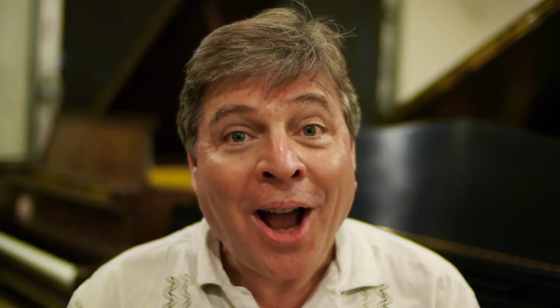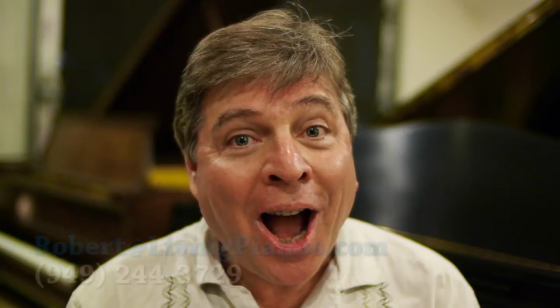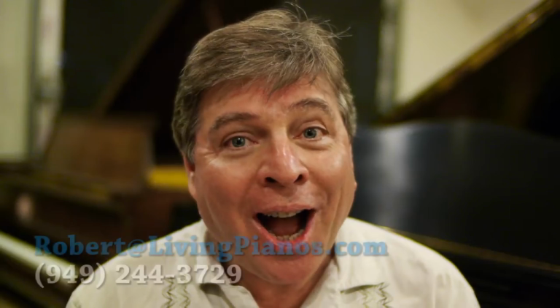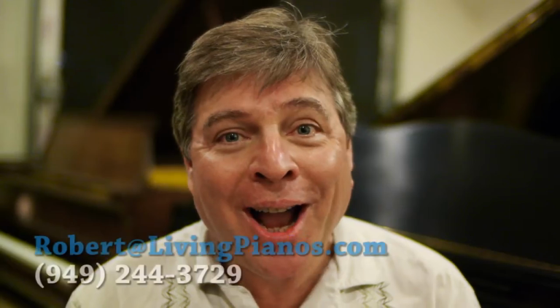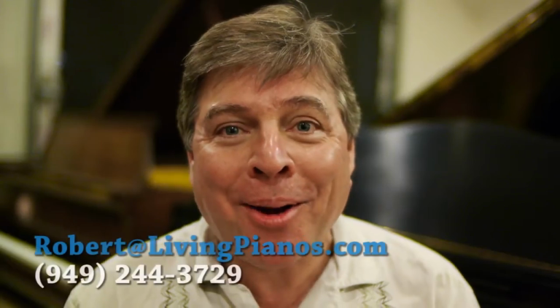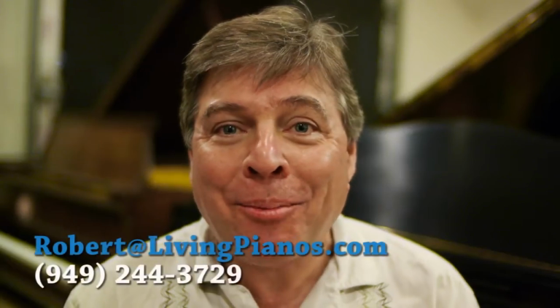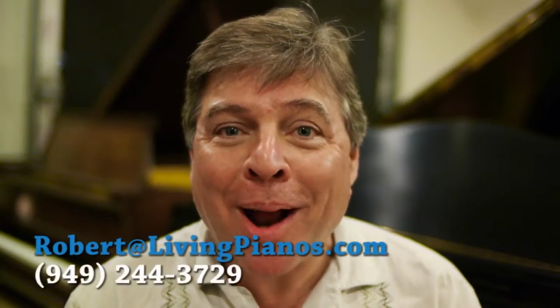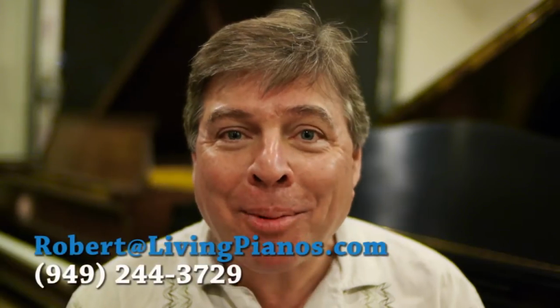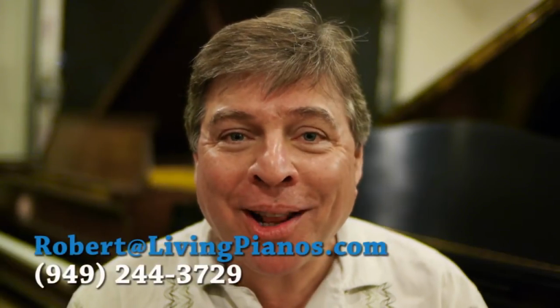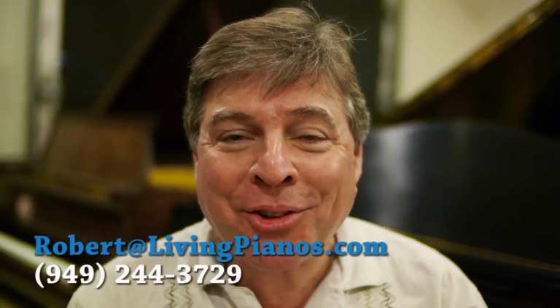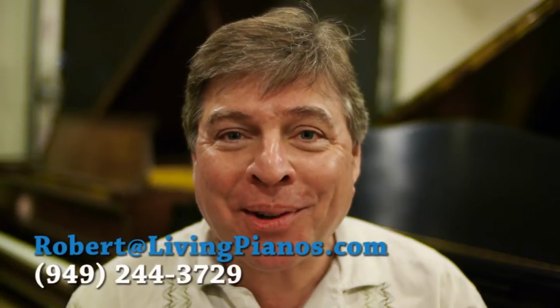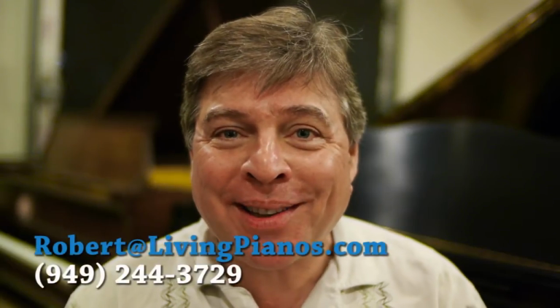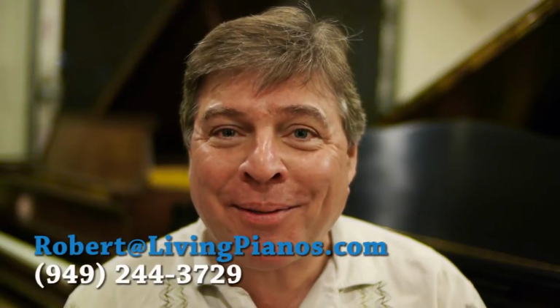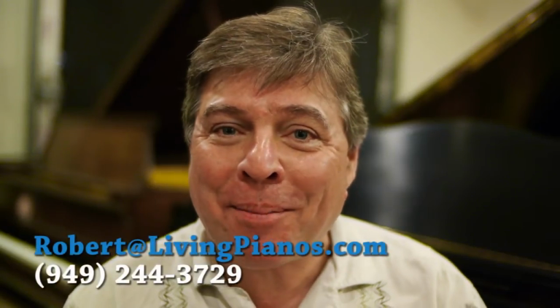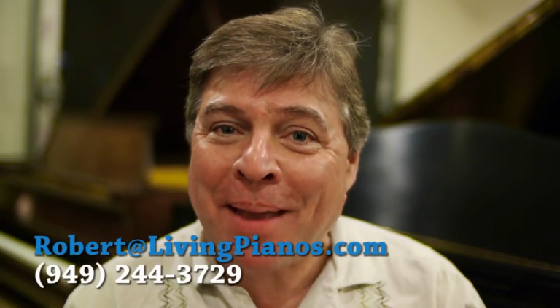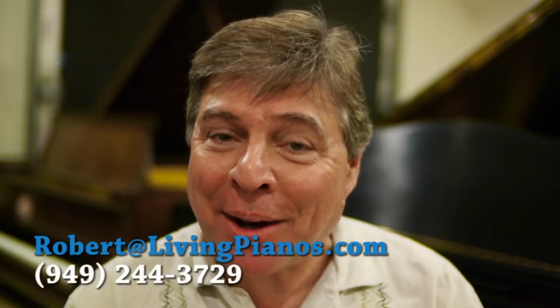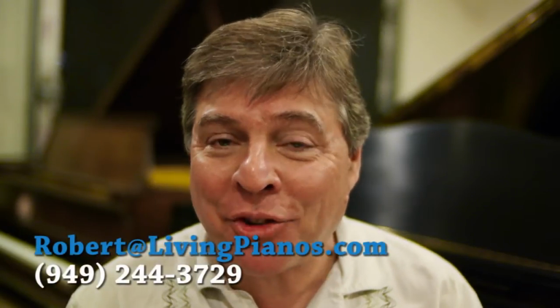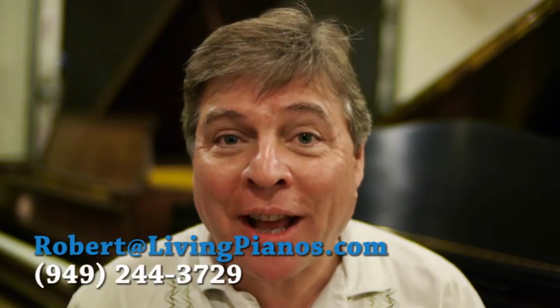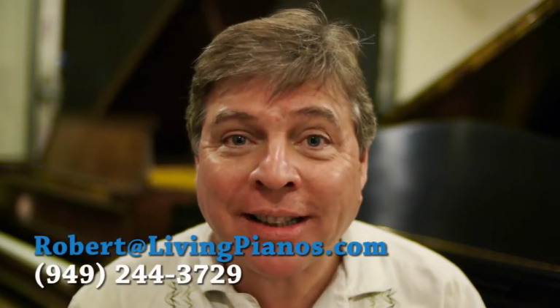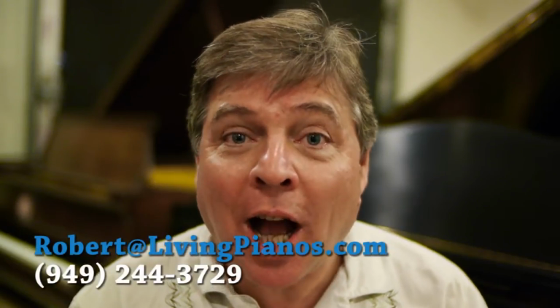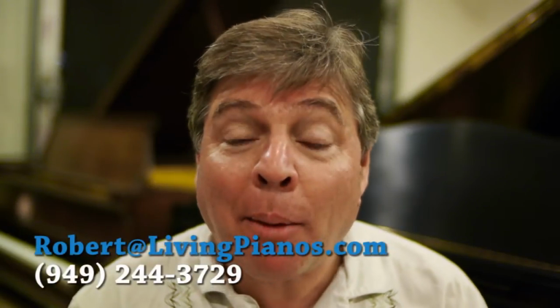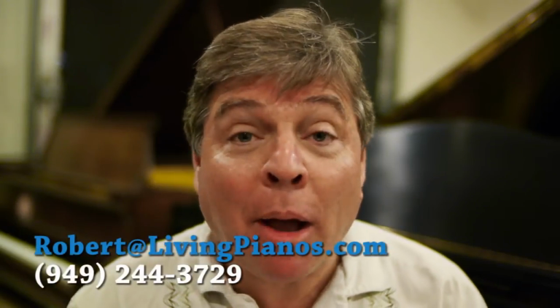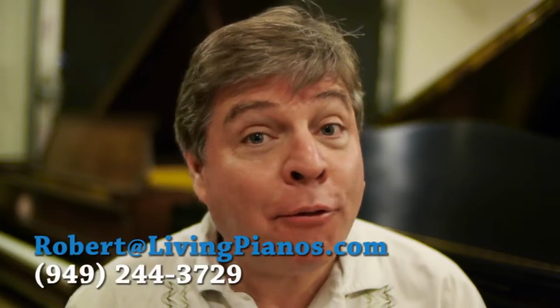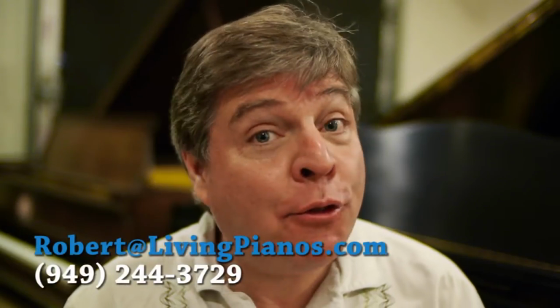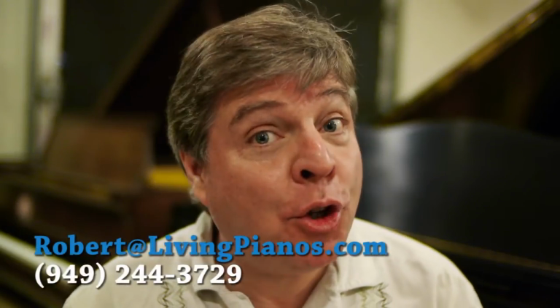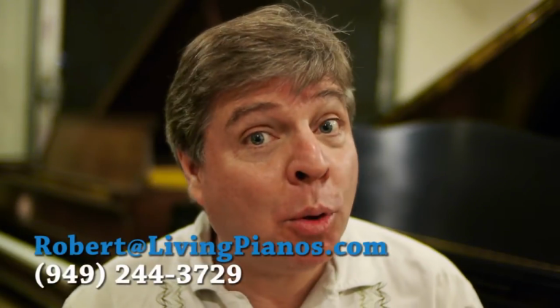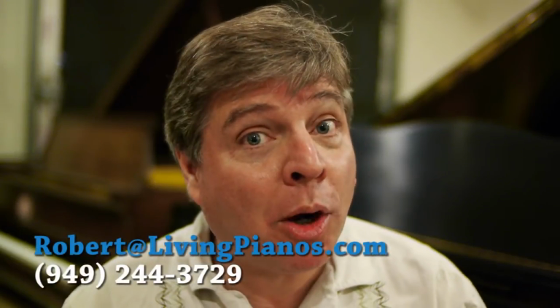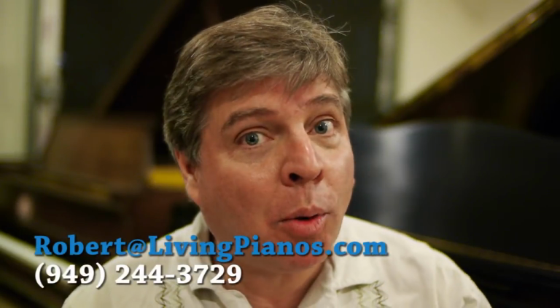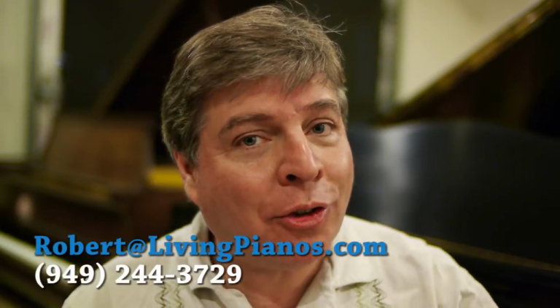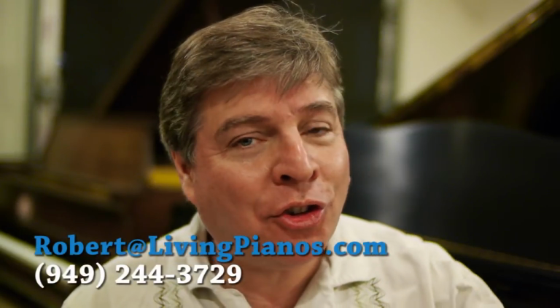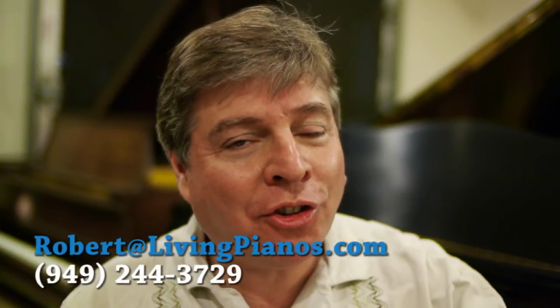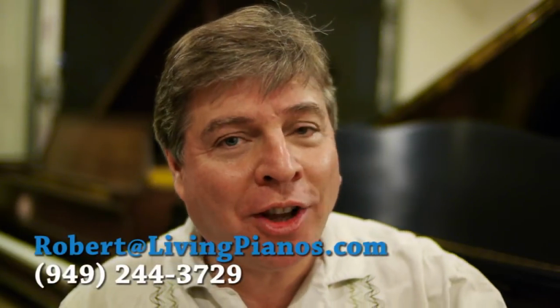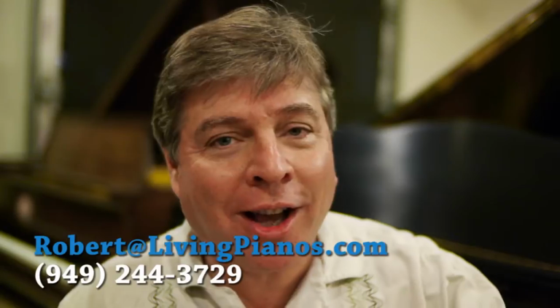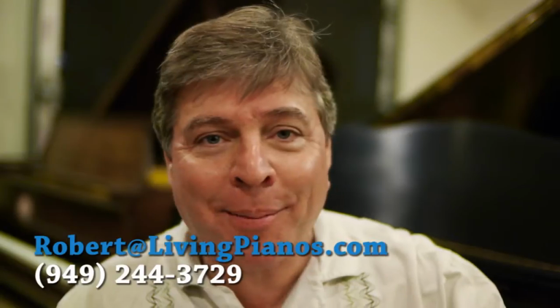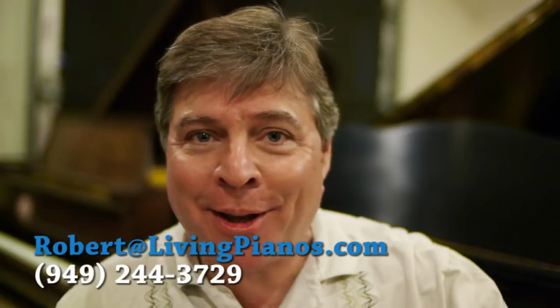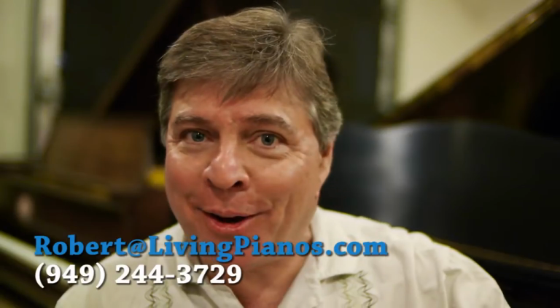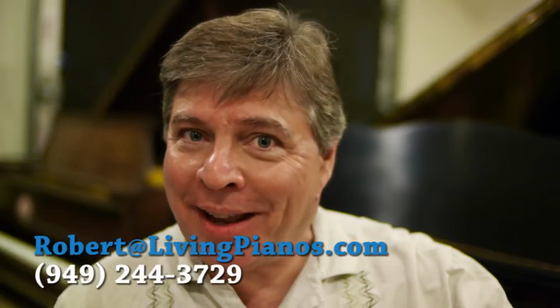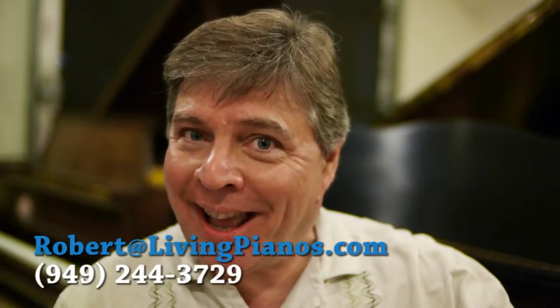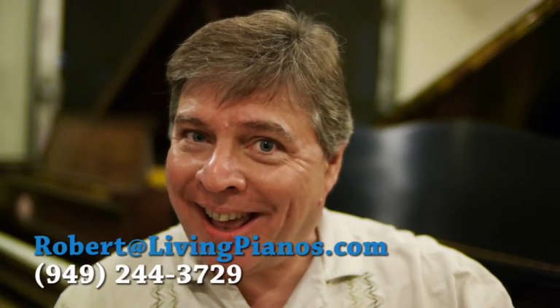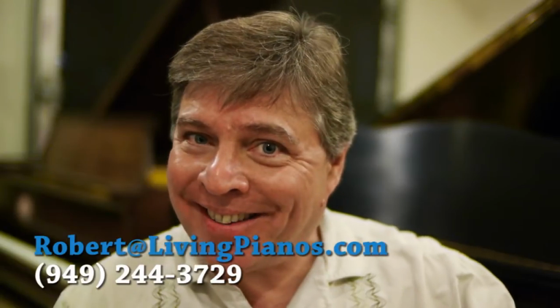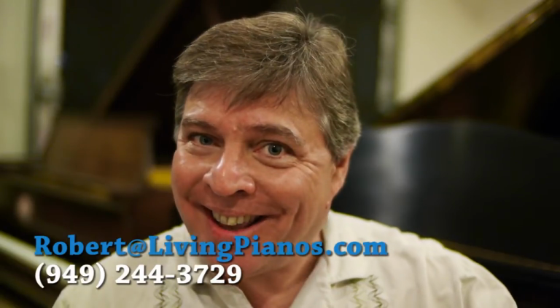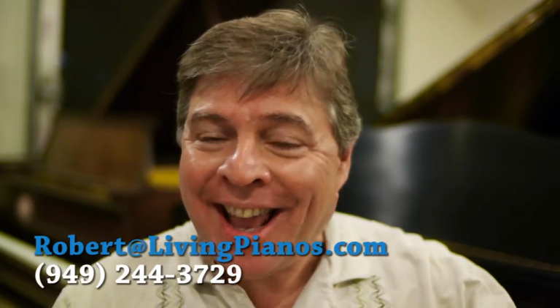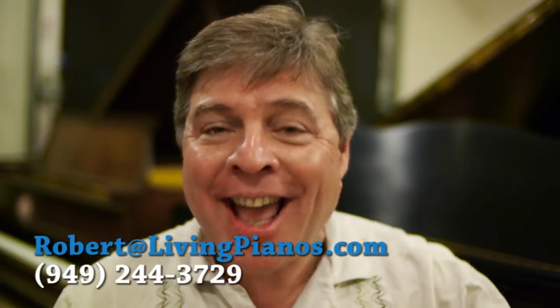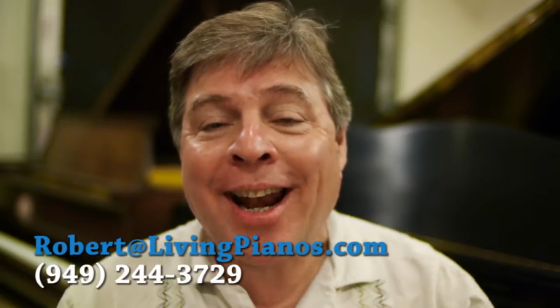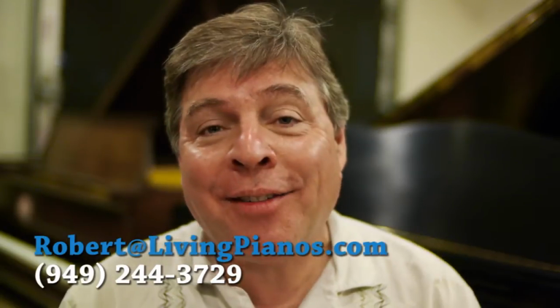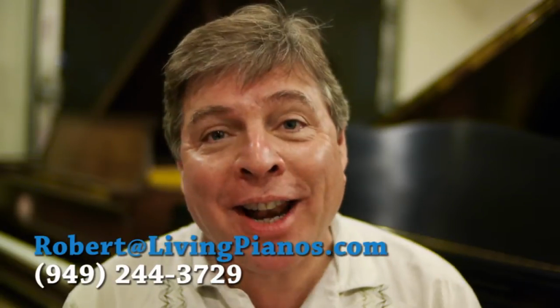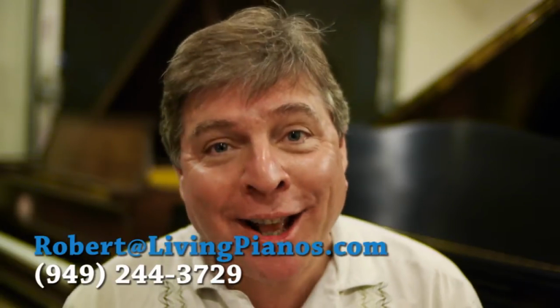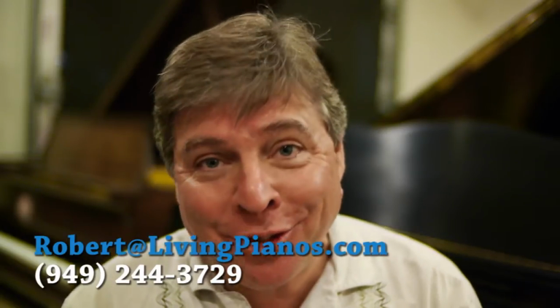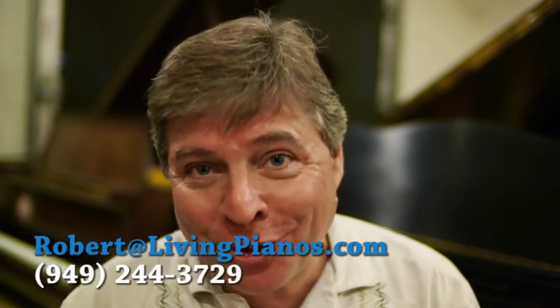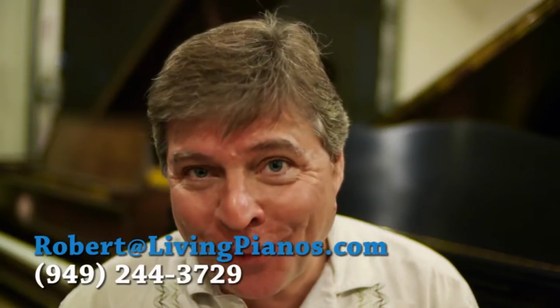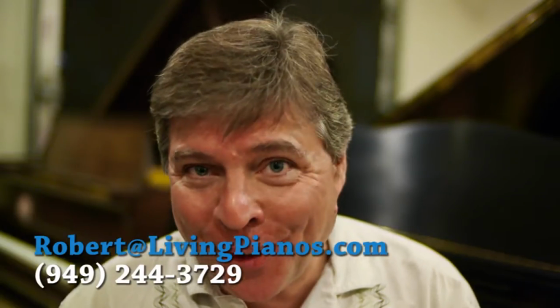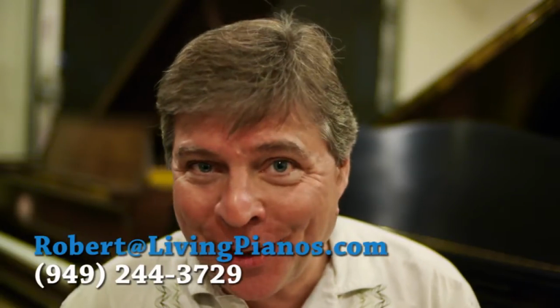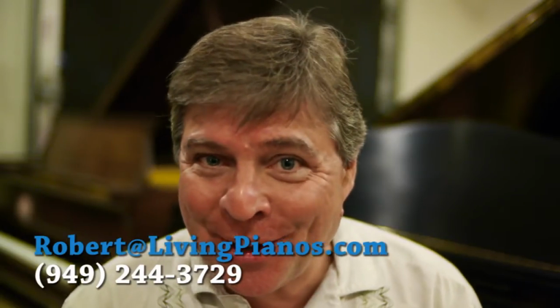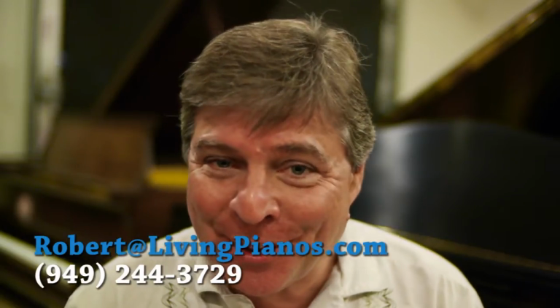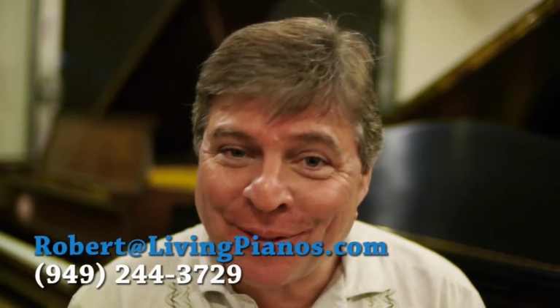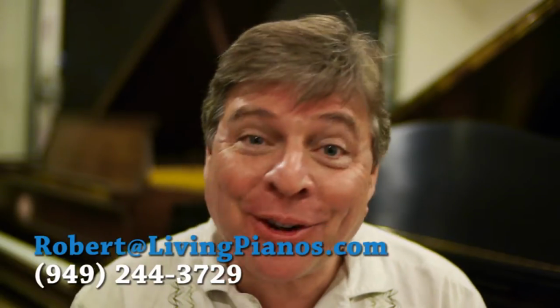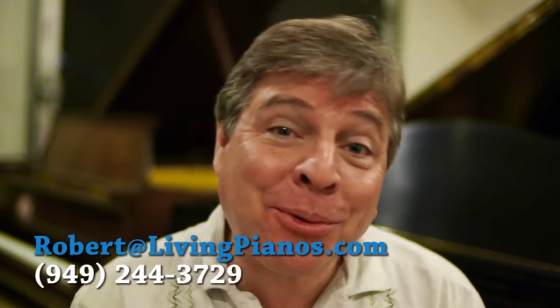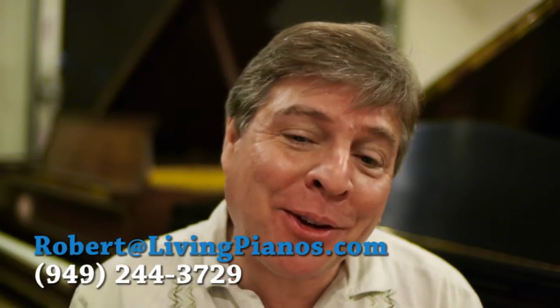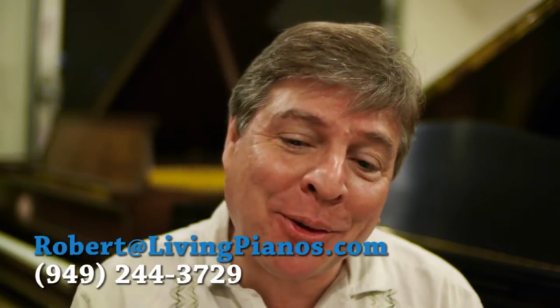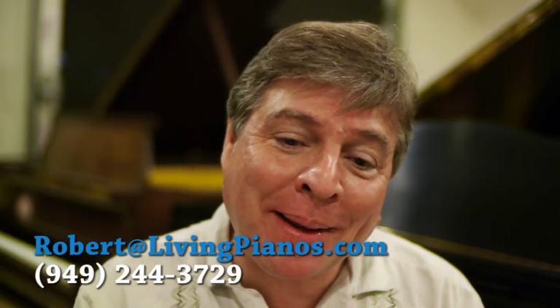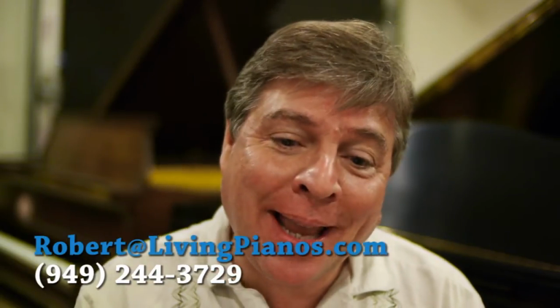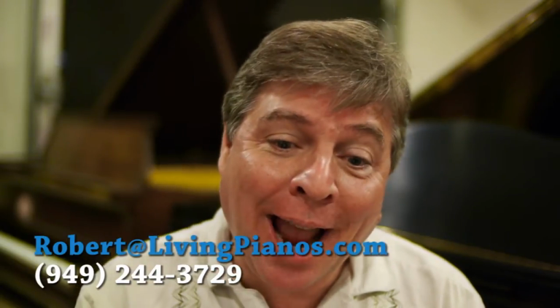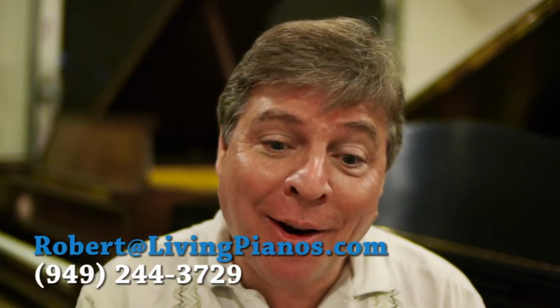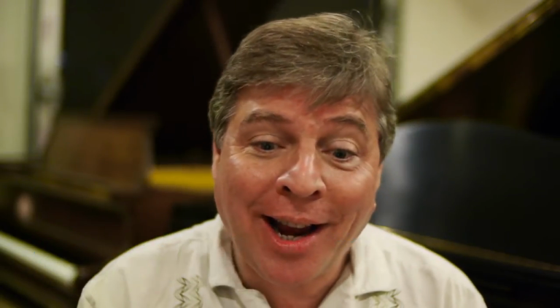Hi, I'm Robert Estrin at livingpianos.com. Viewer question time here again, and I've got answers for you. The first one is from Gary.